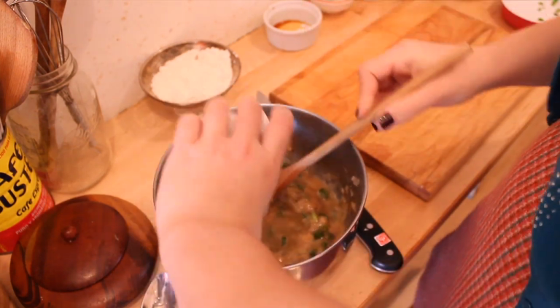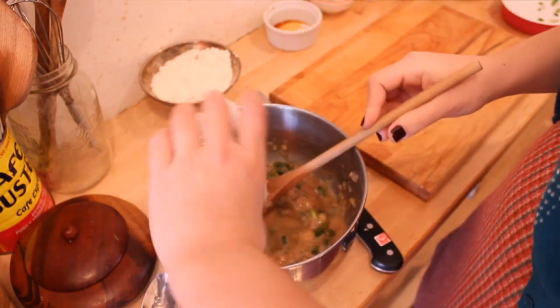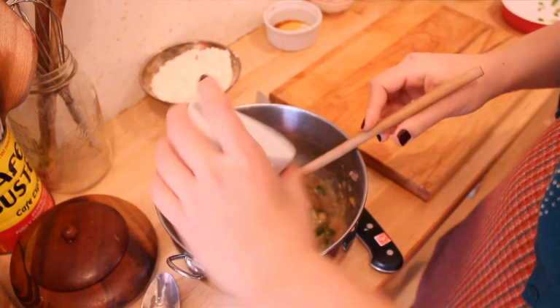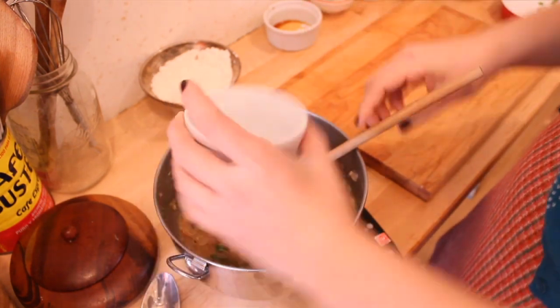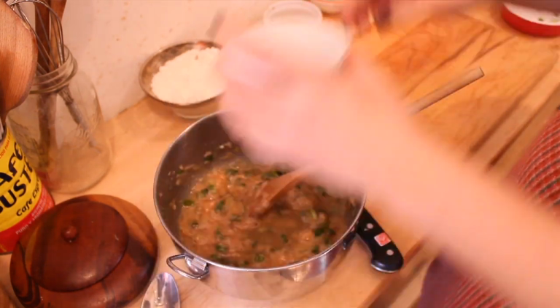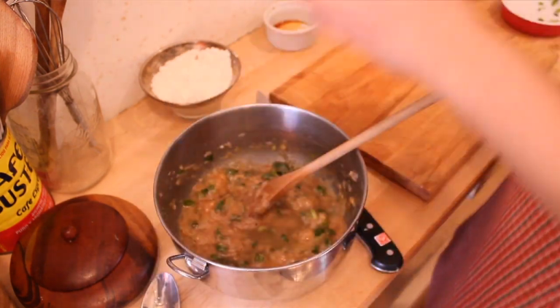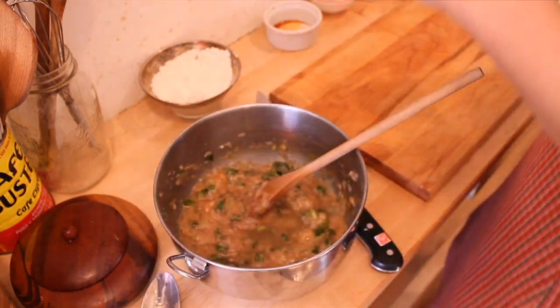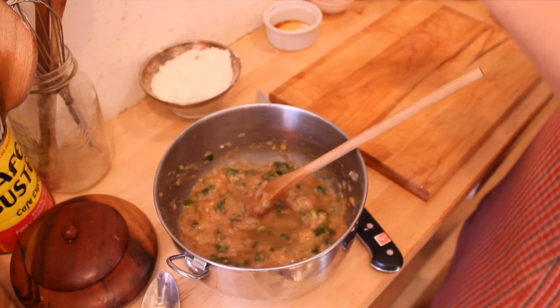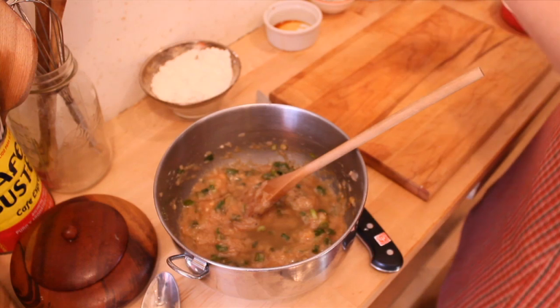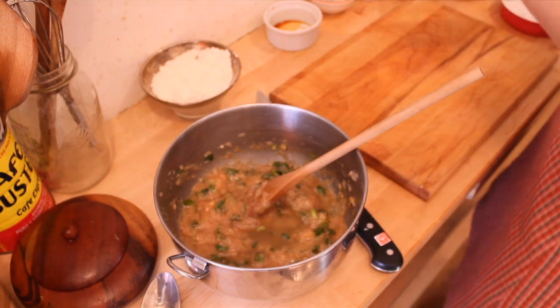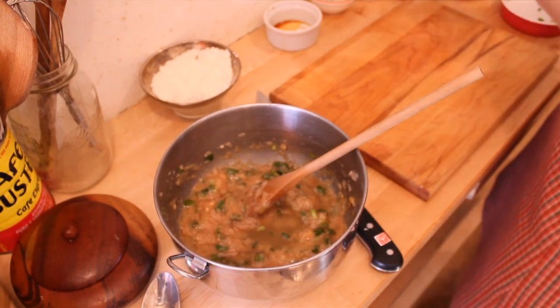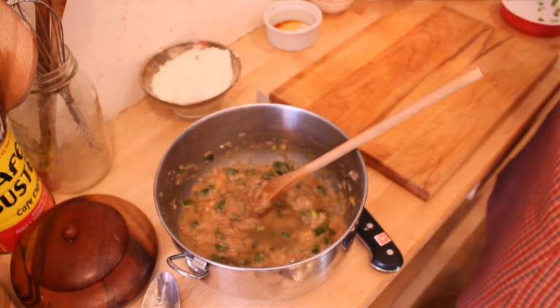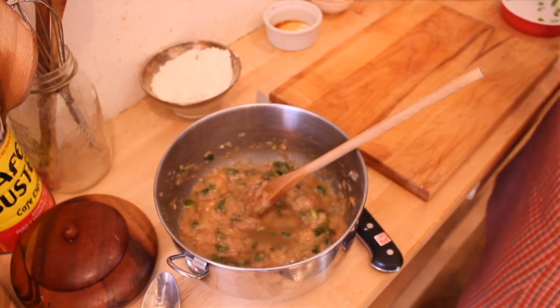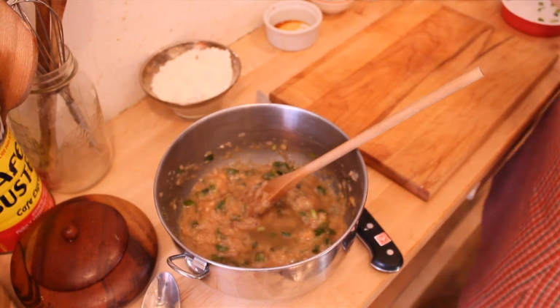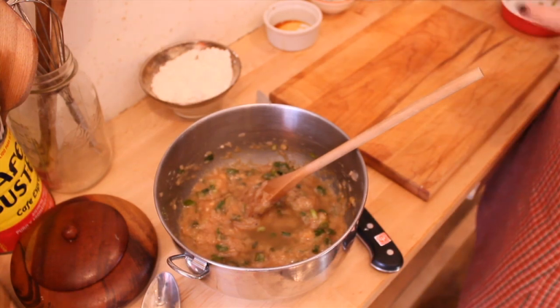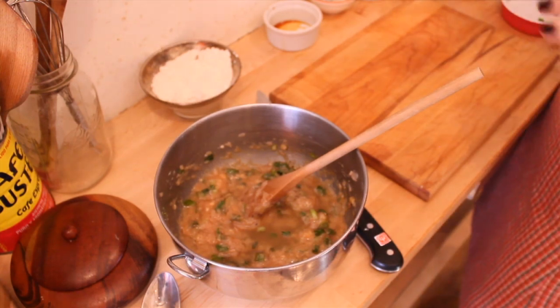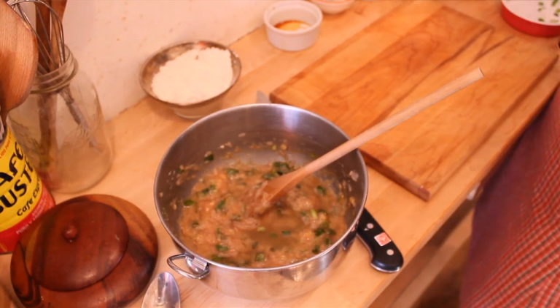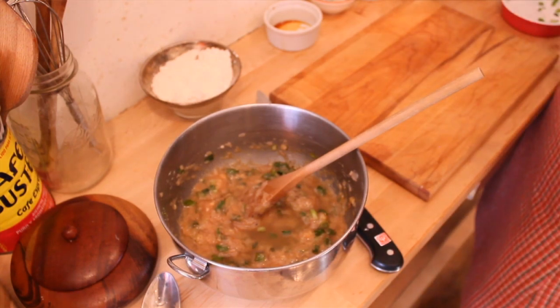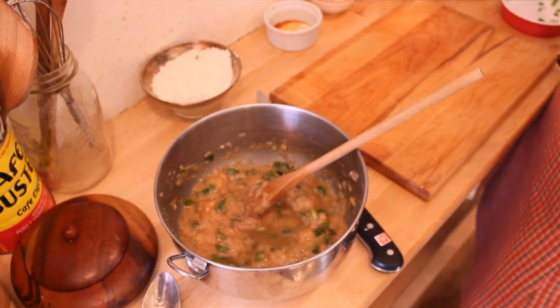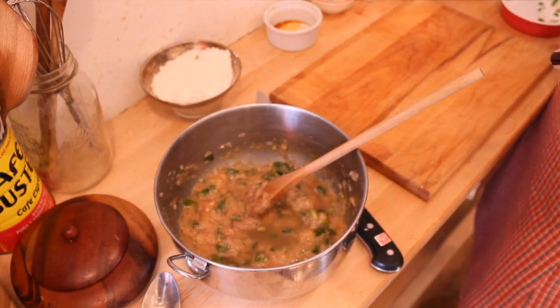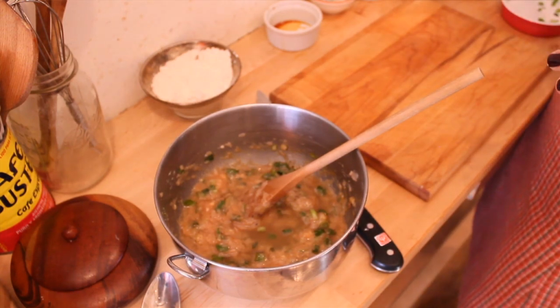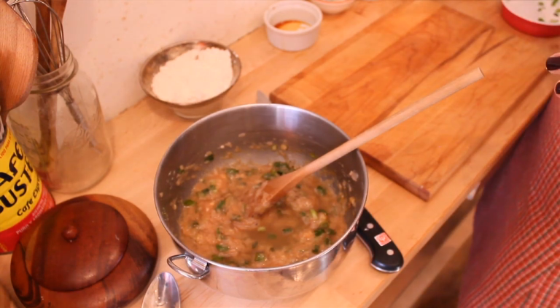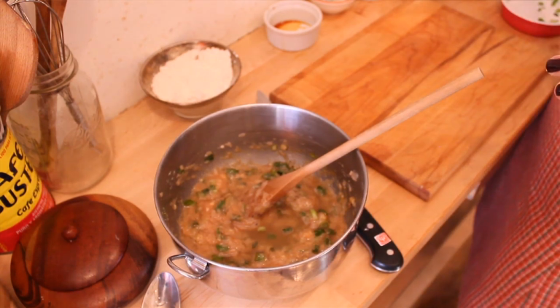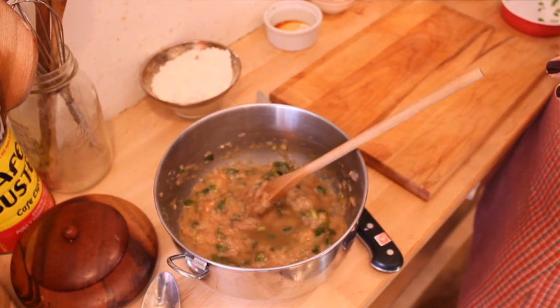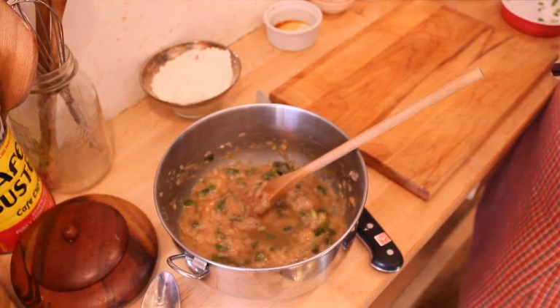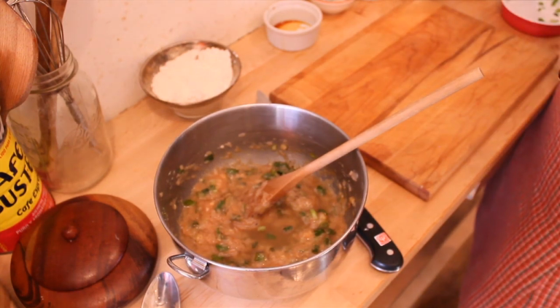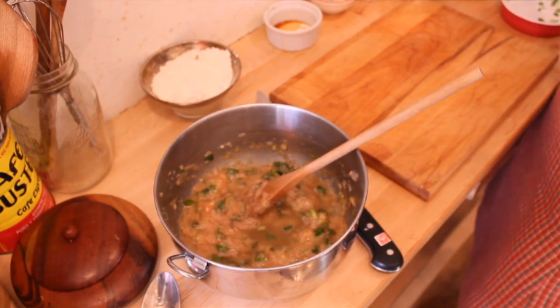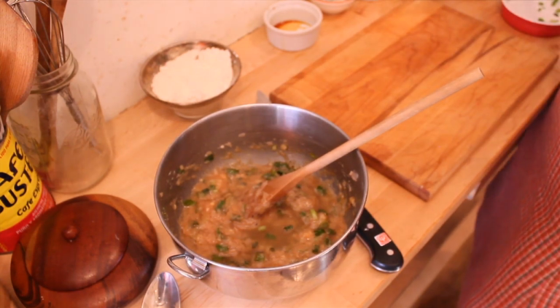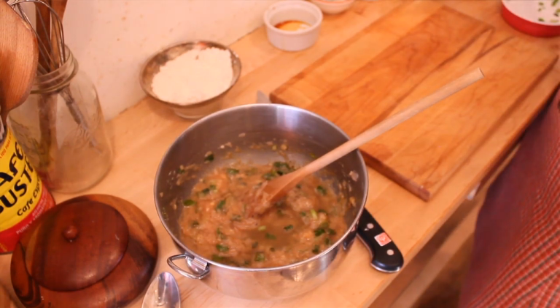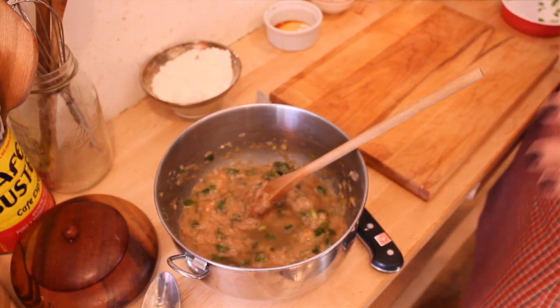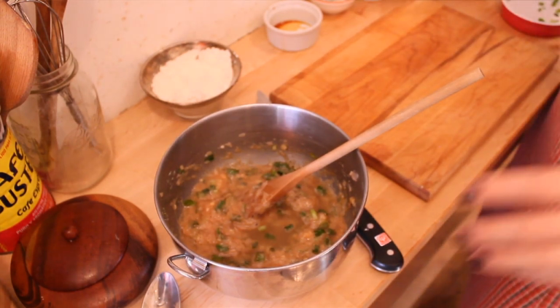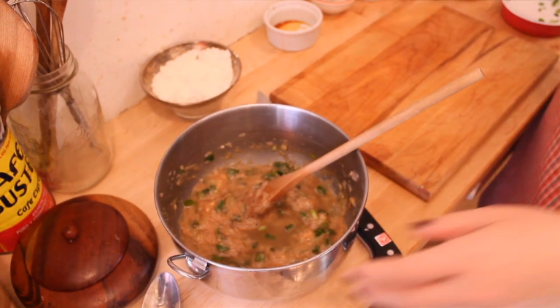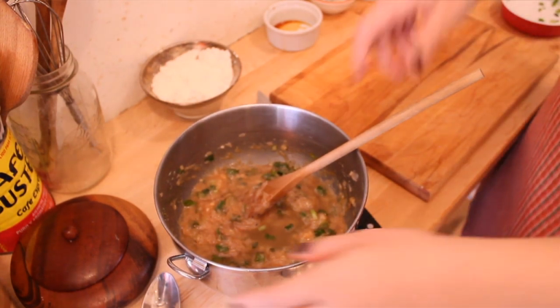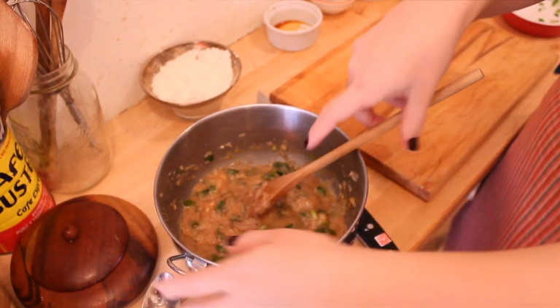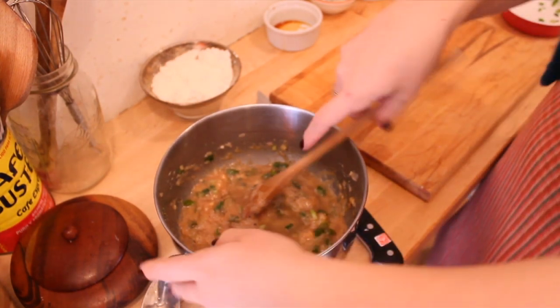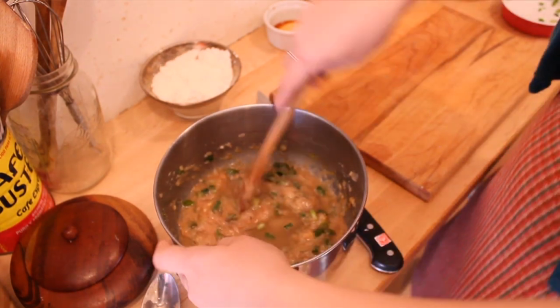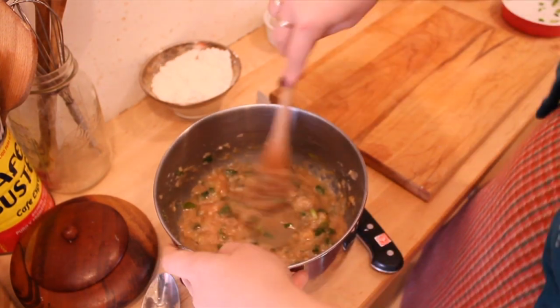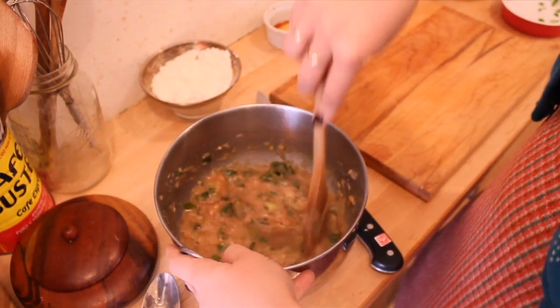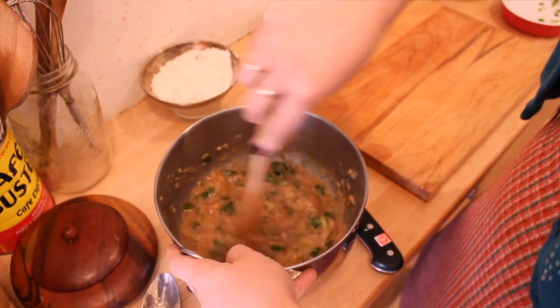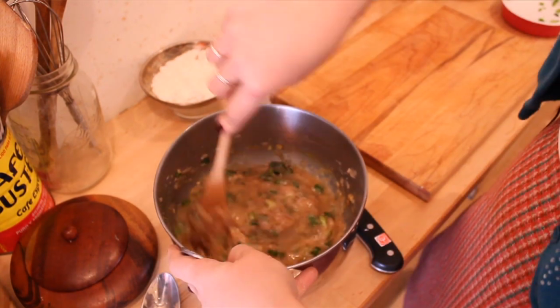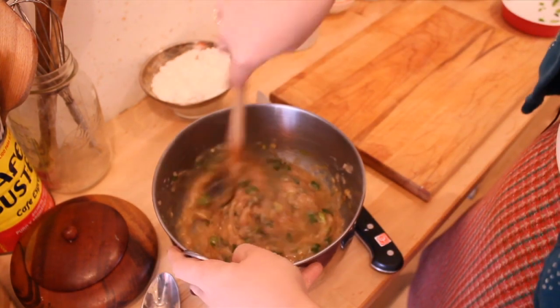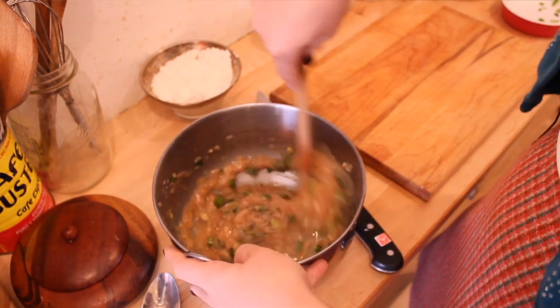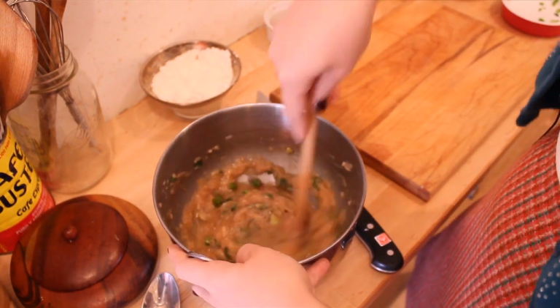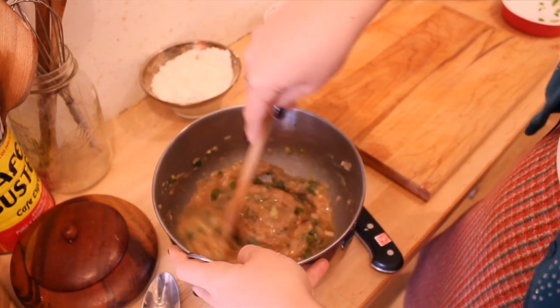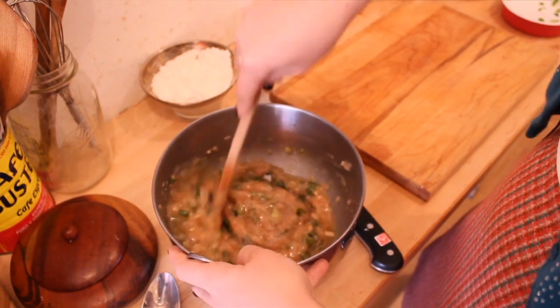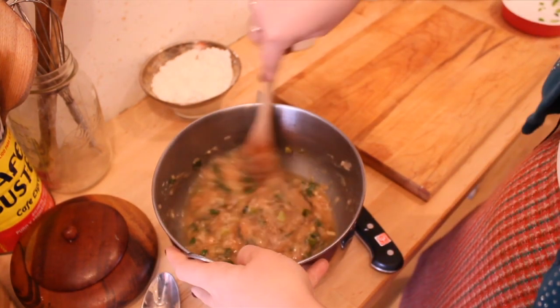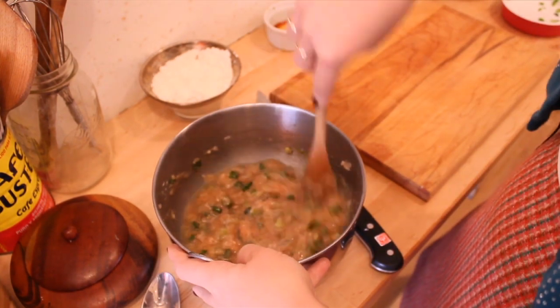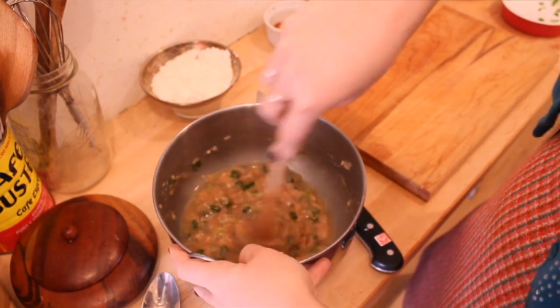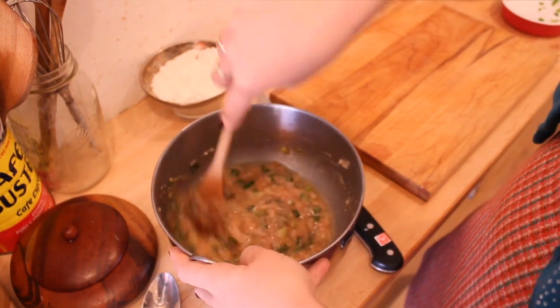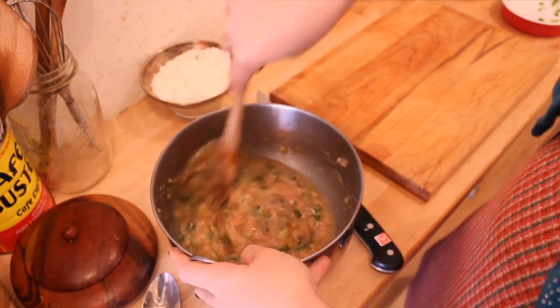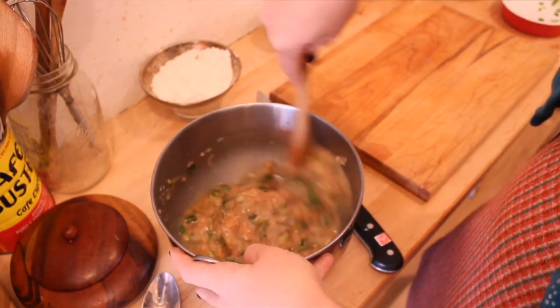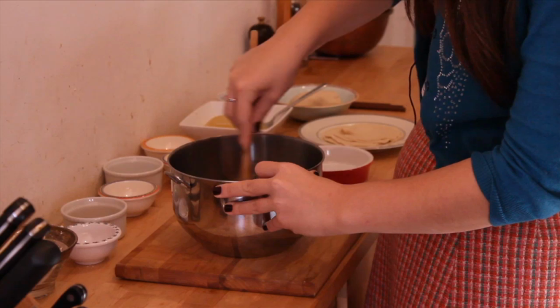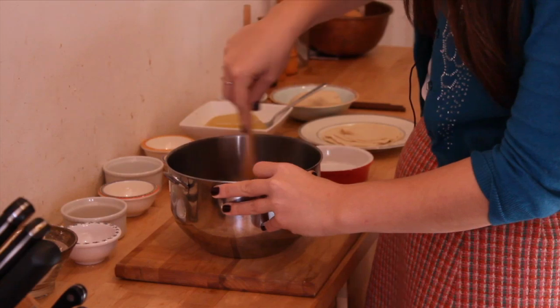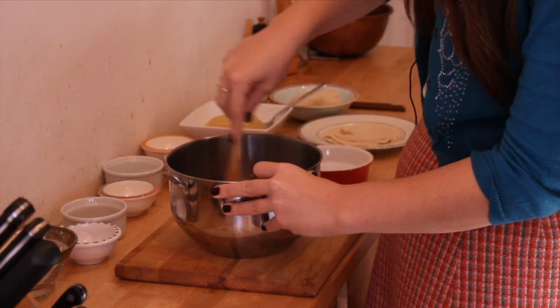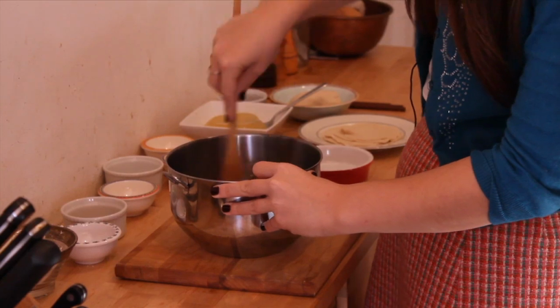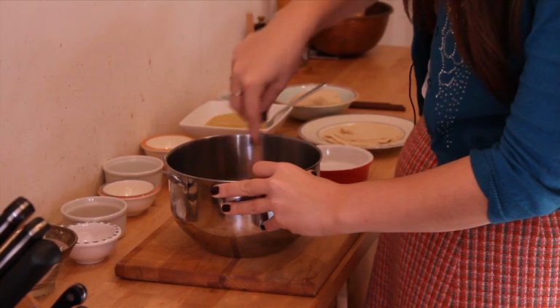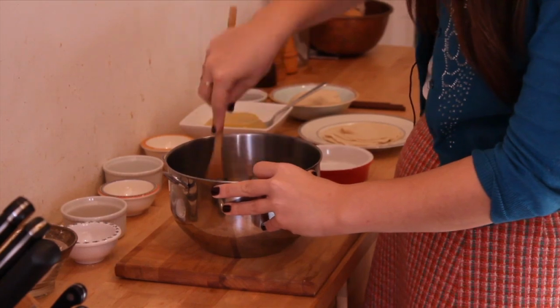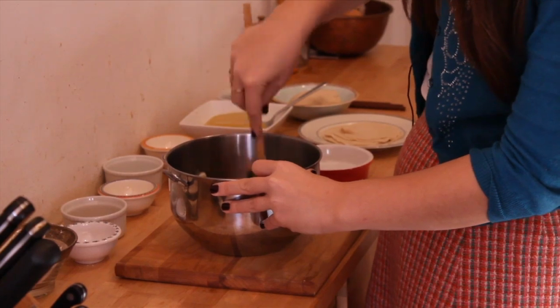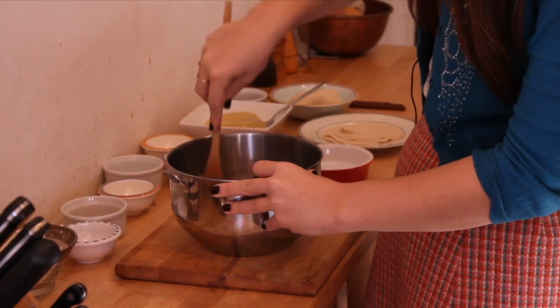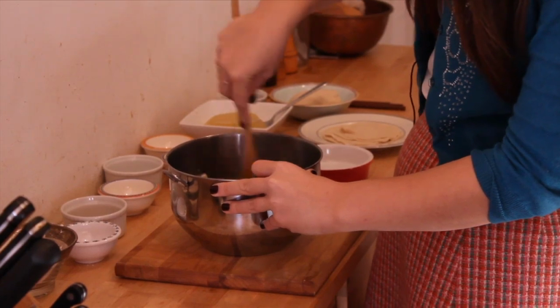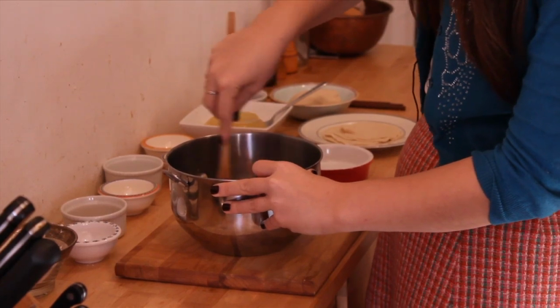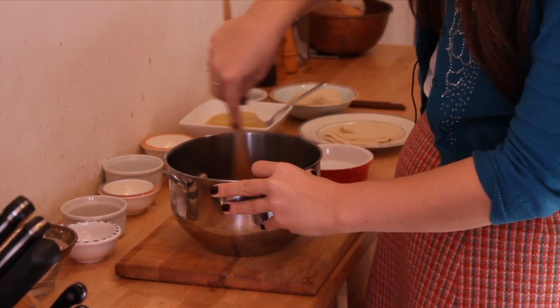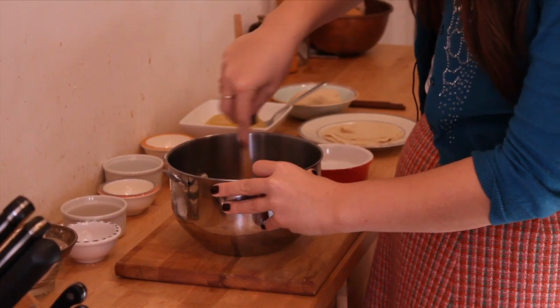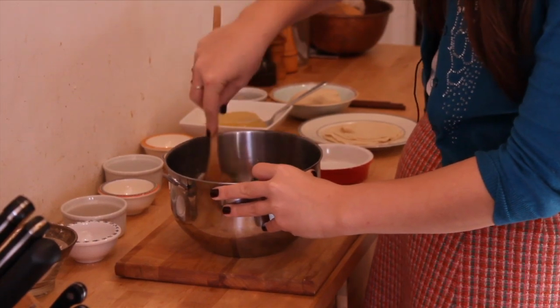We're just going to stir this up to get a nice fragrant meat filling. It's going to be a little bit thin.